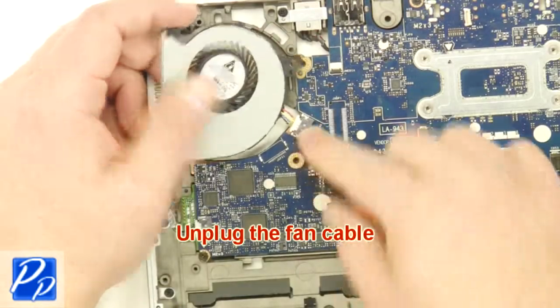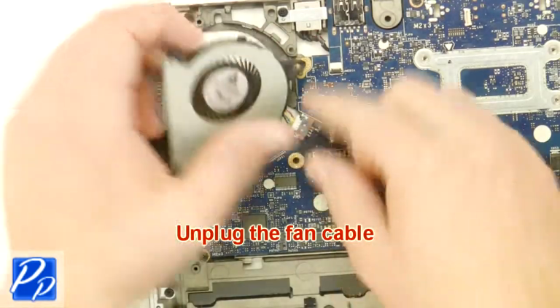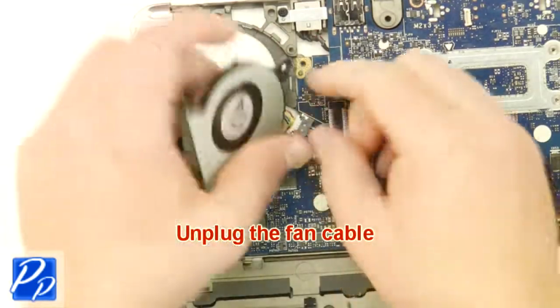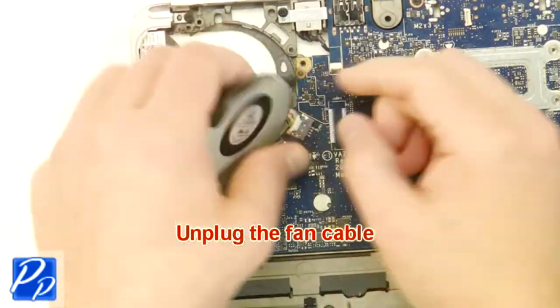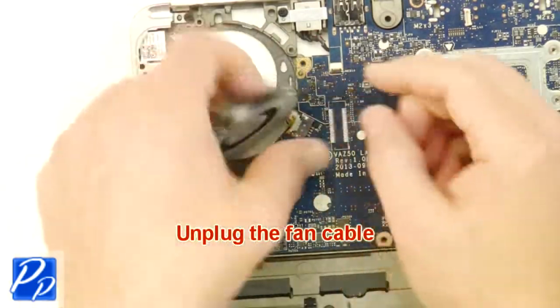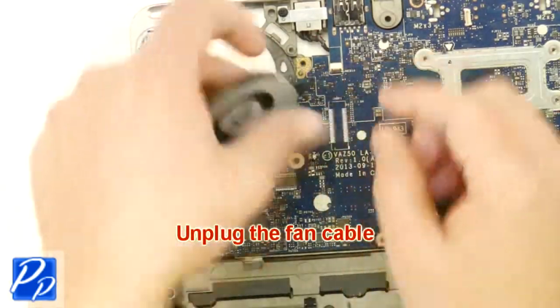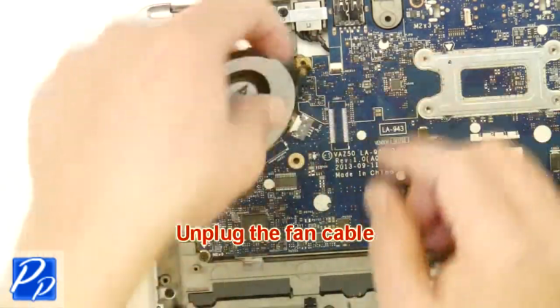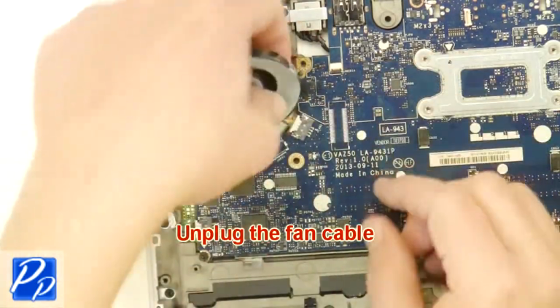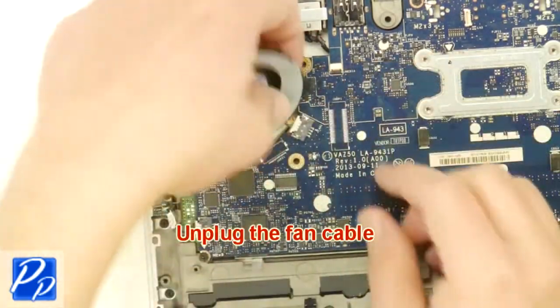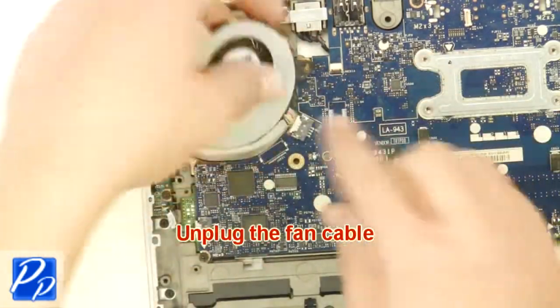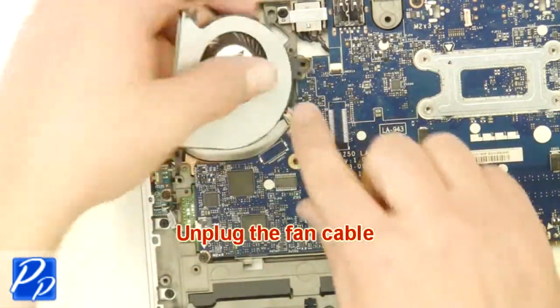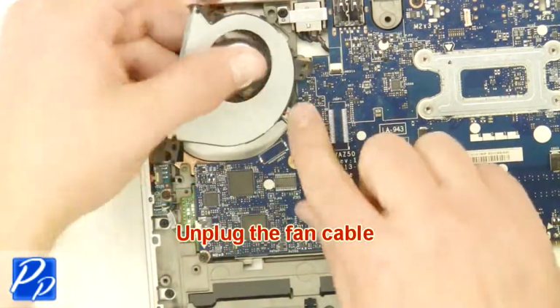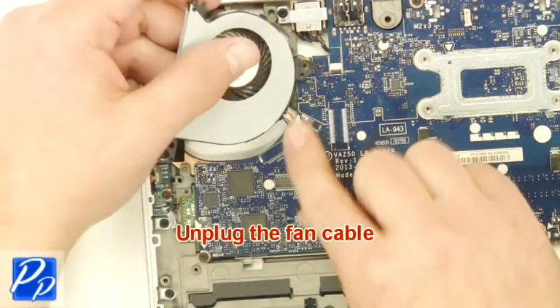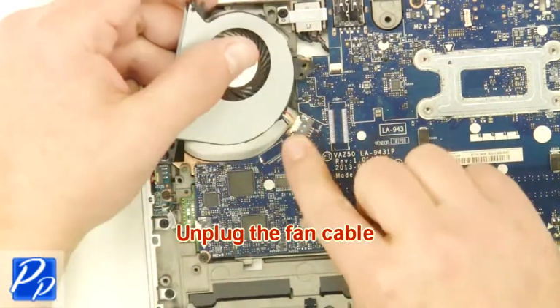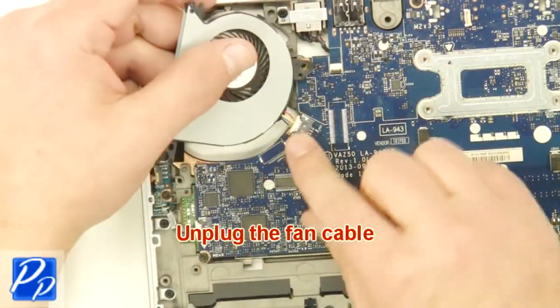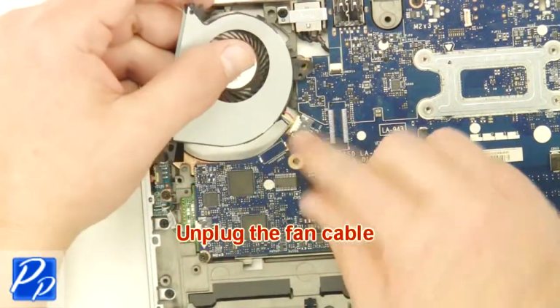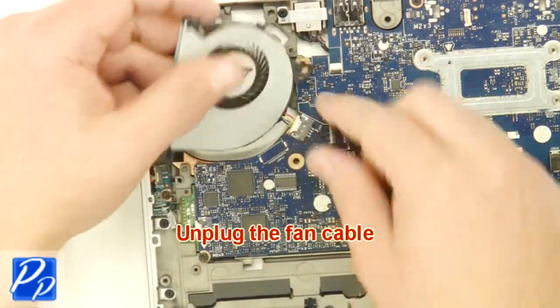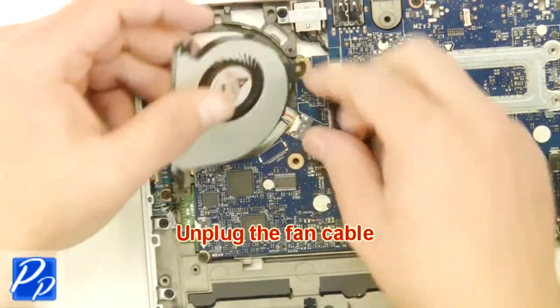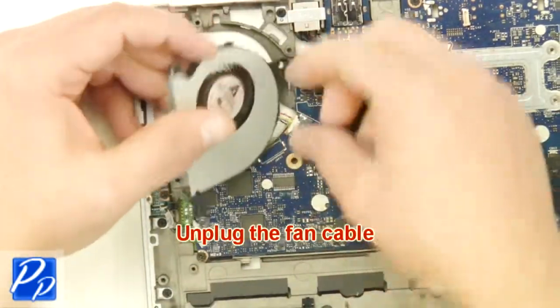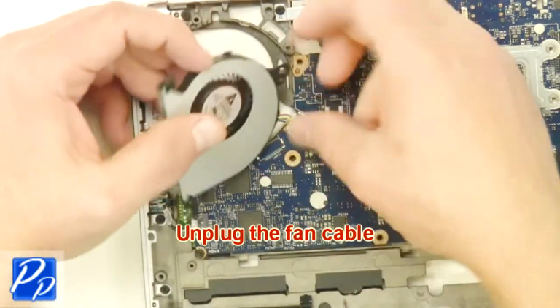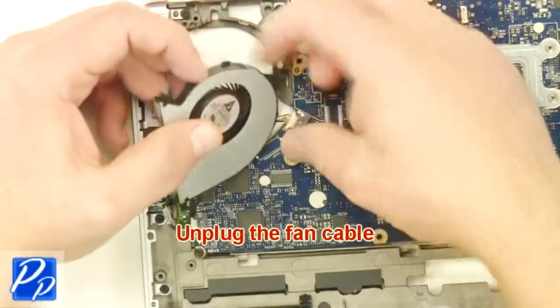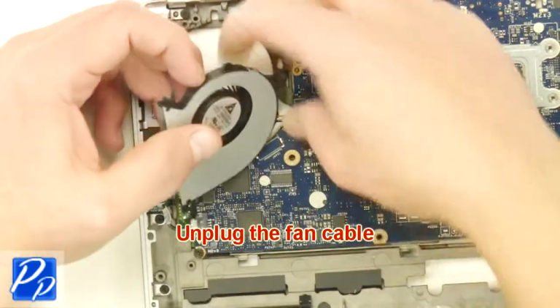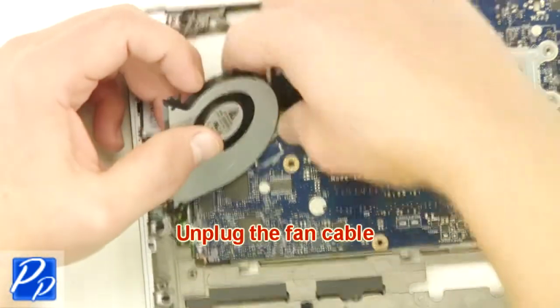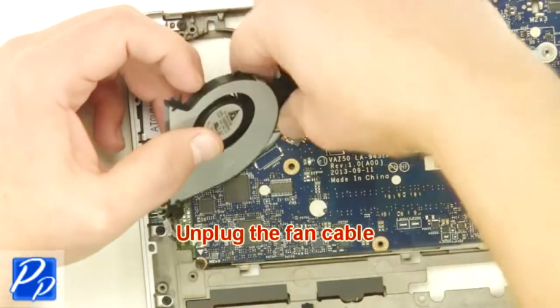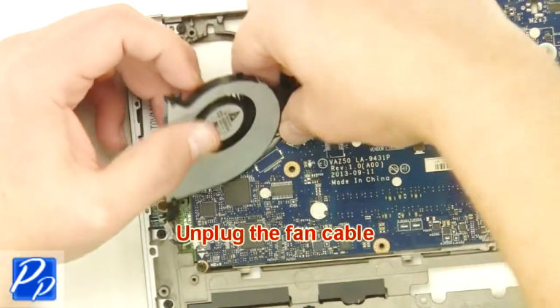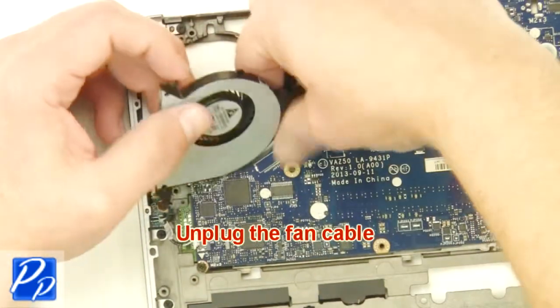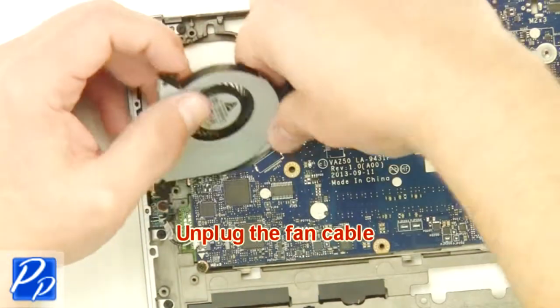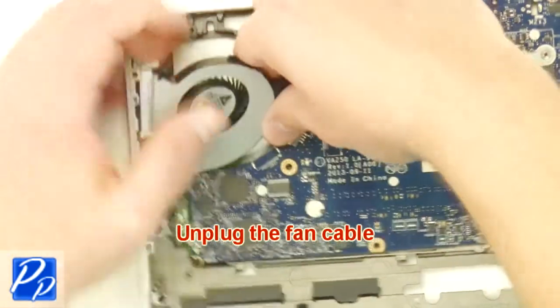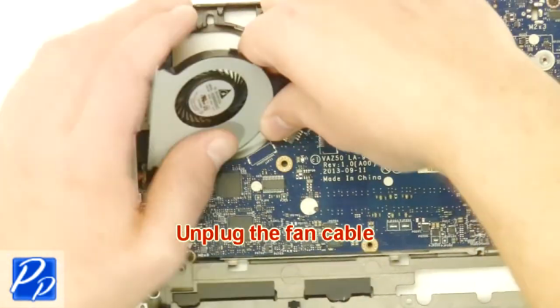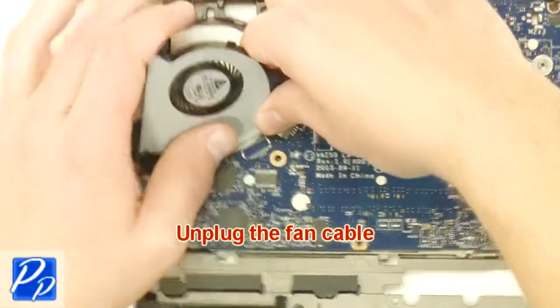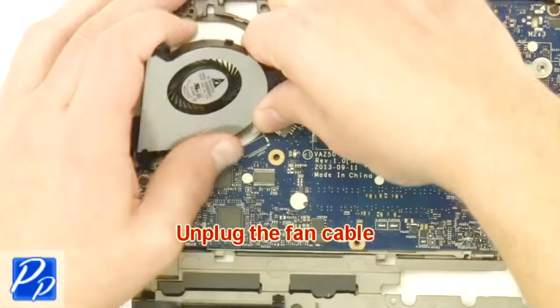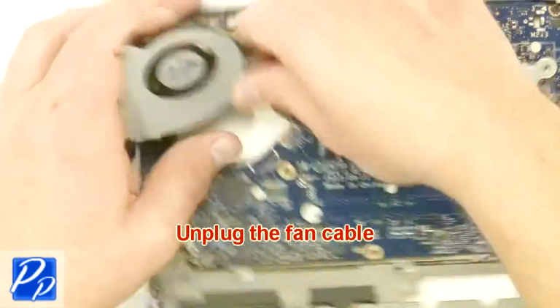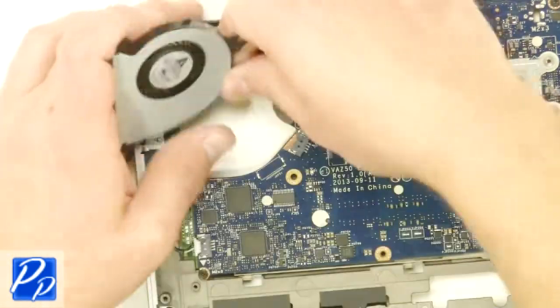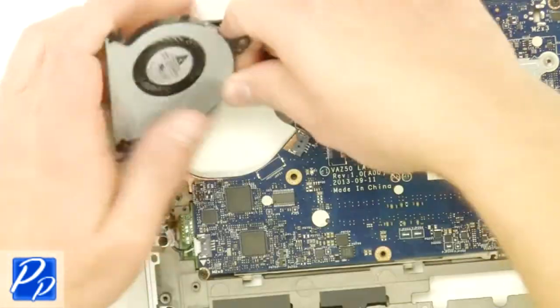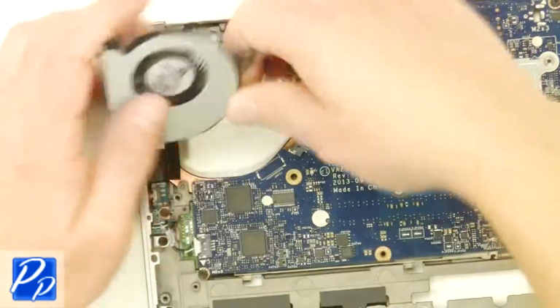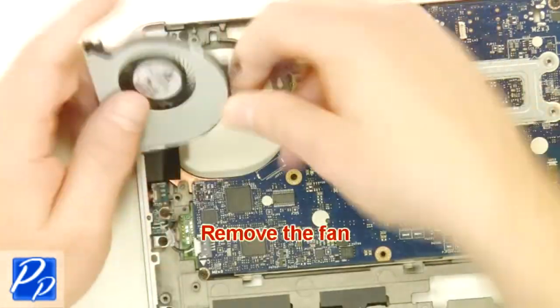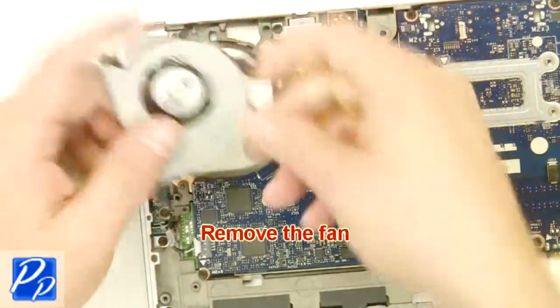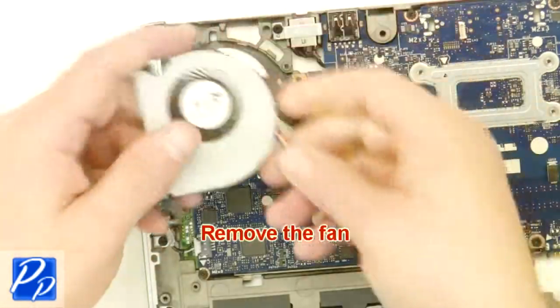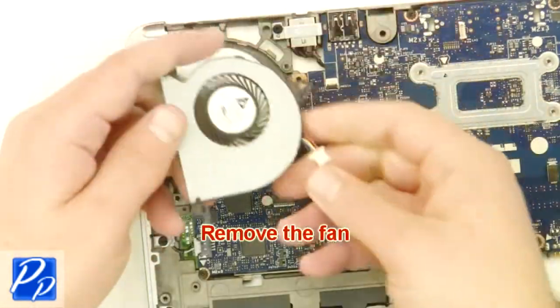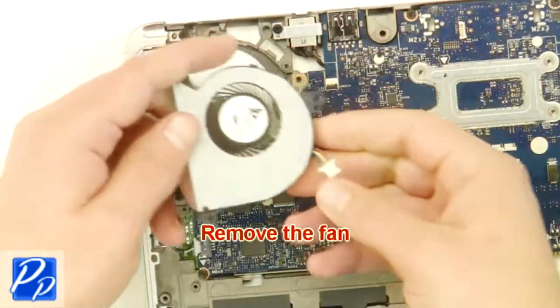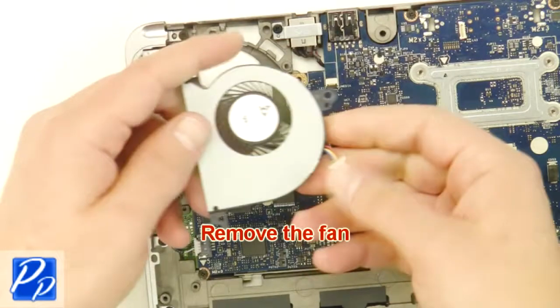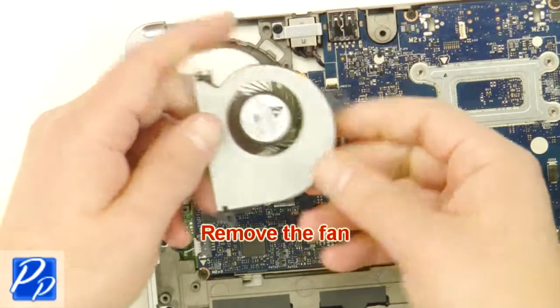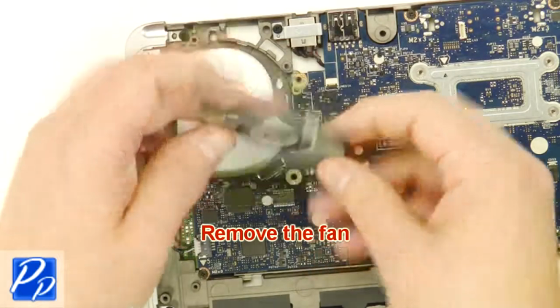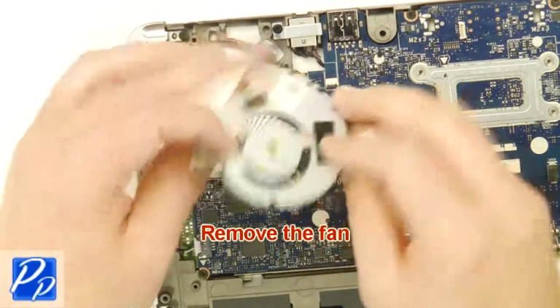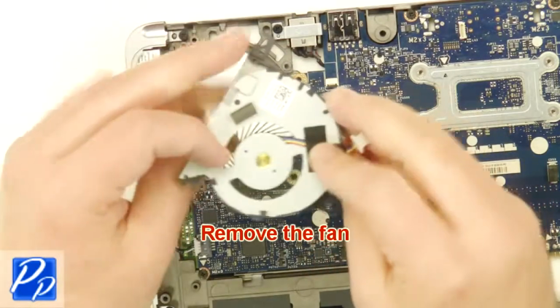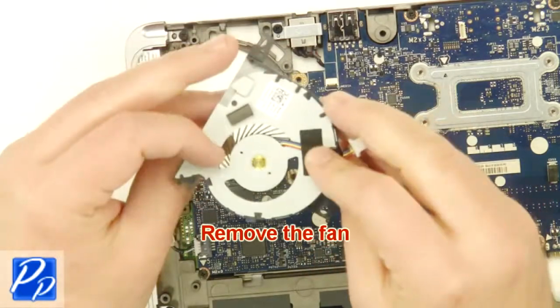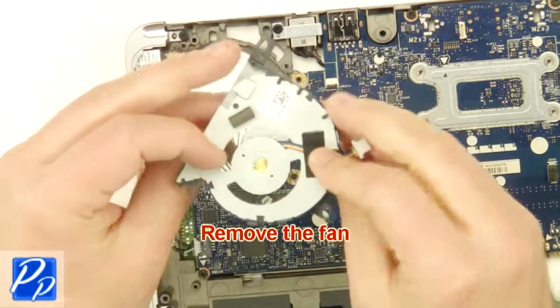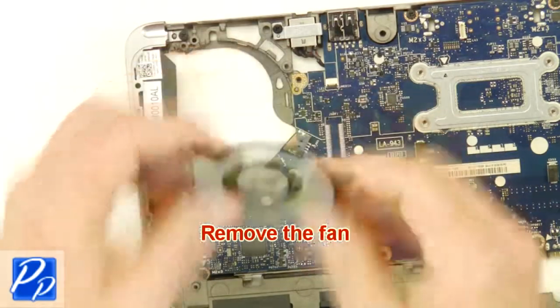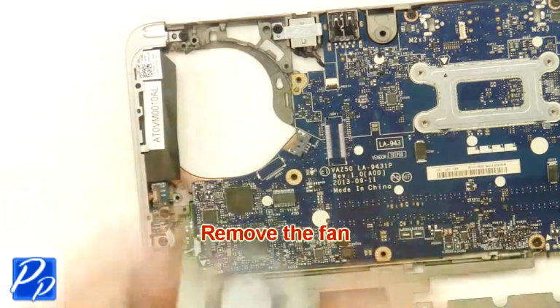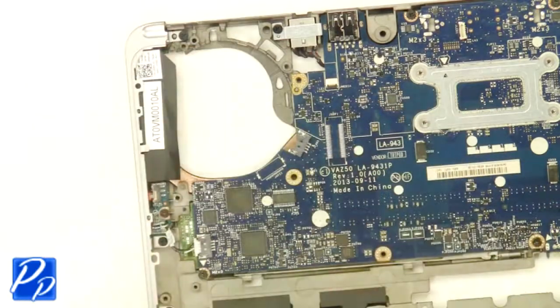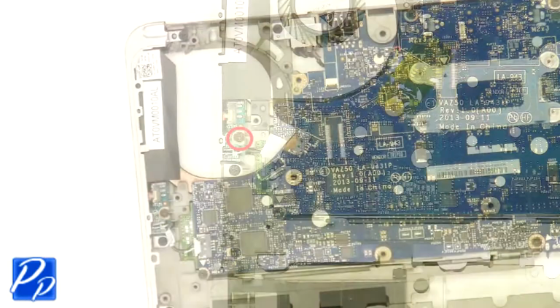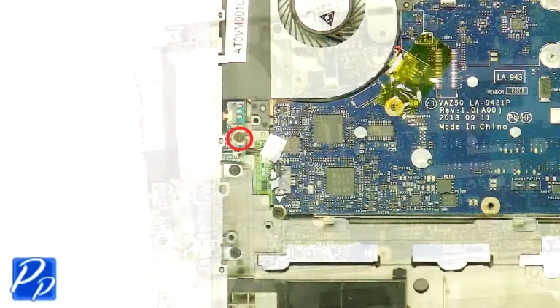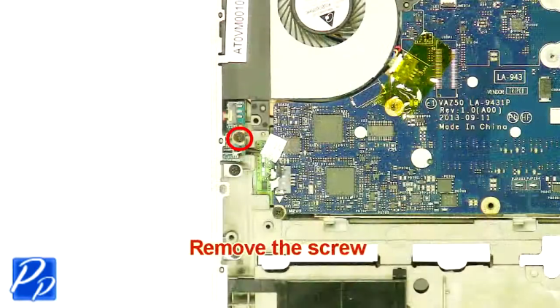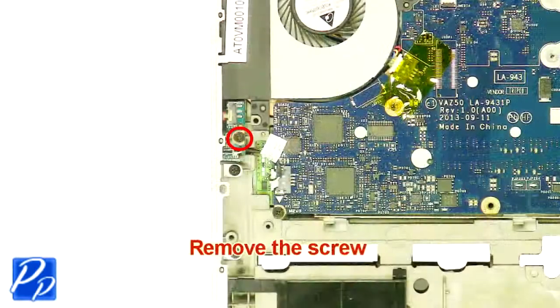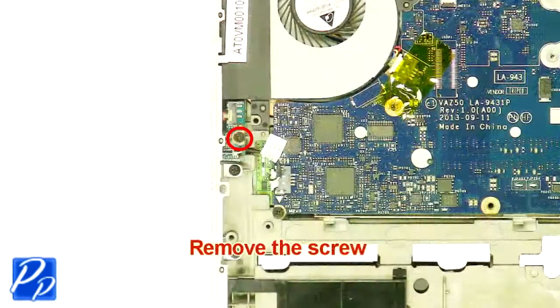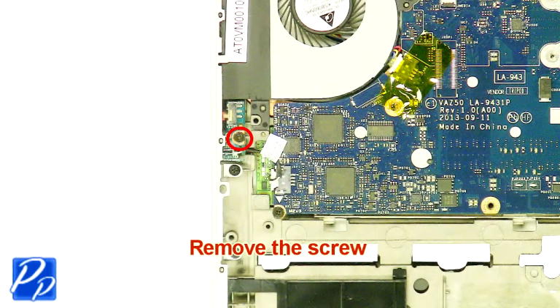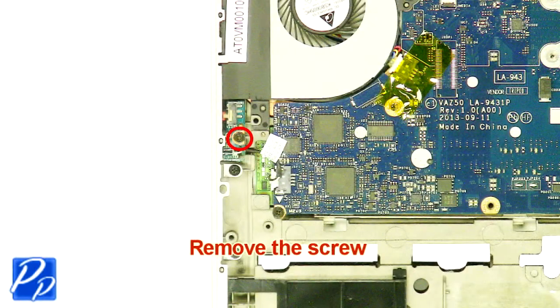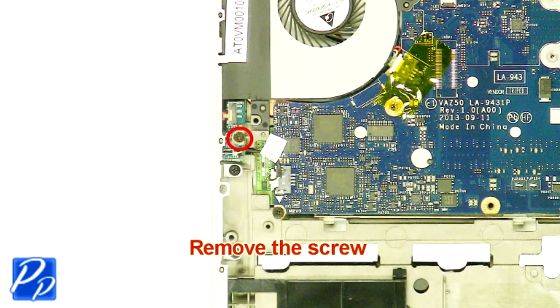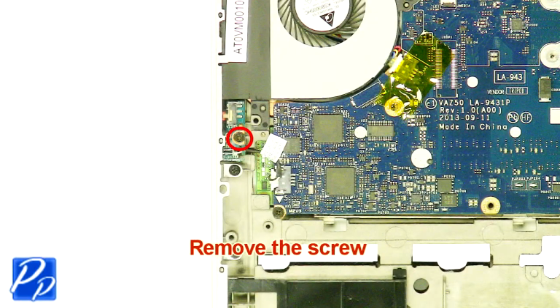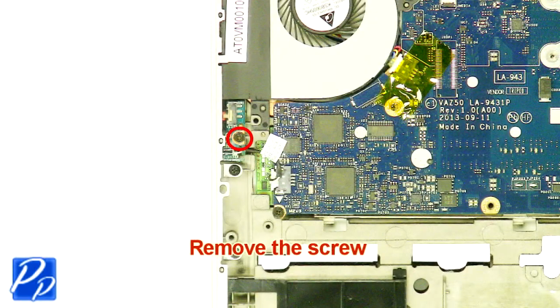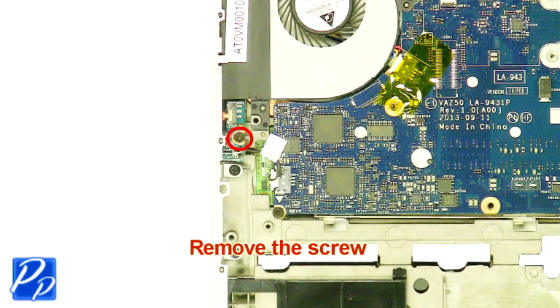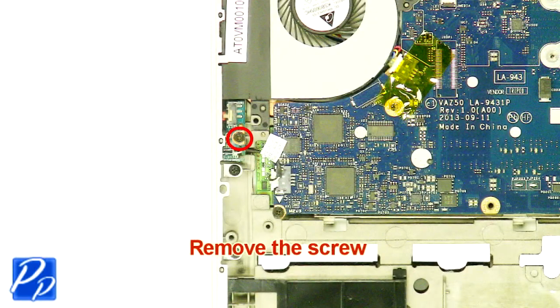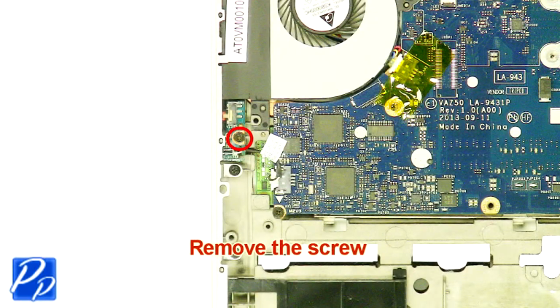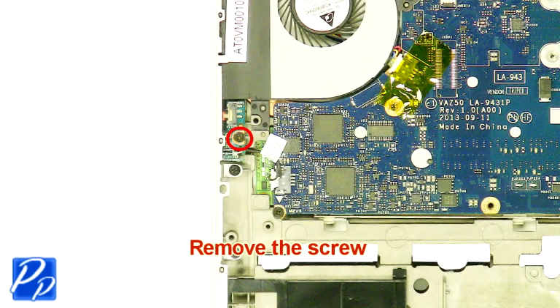Unplug the fan cable. Remove the fan. Remove the screw.